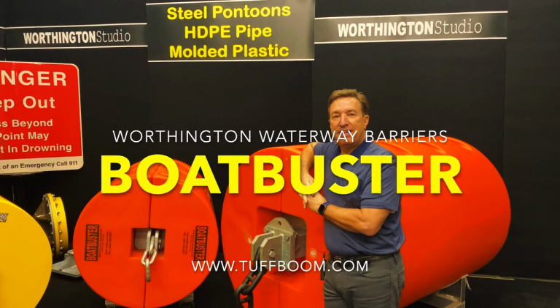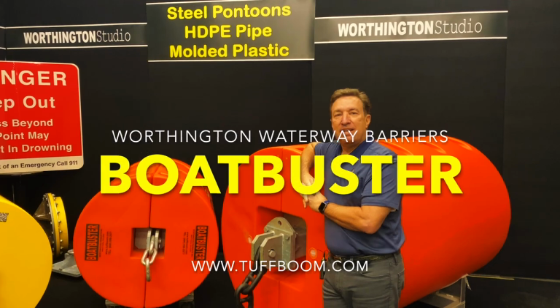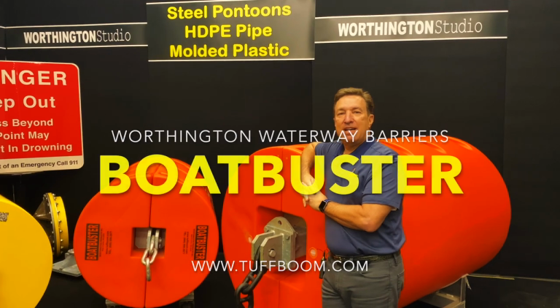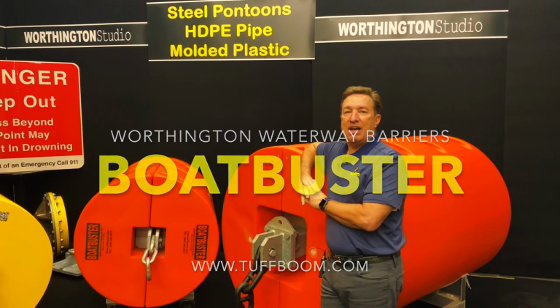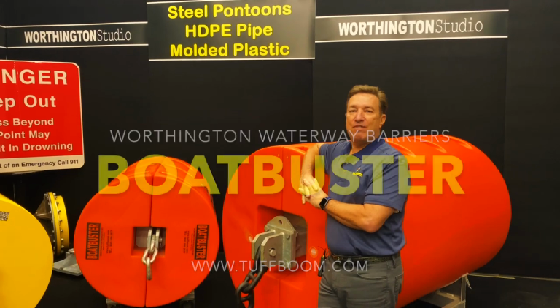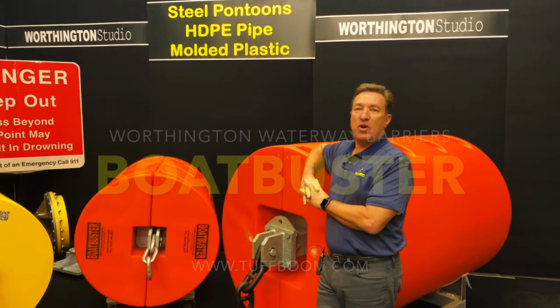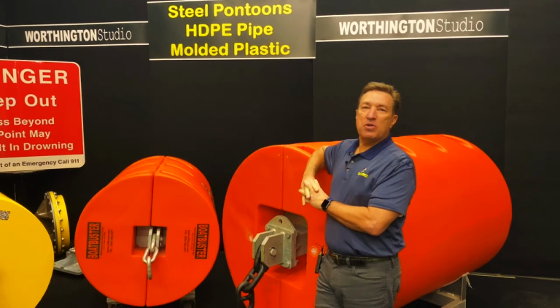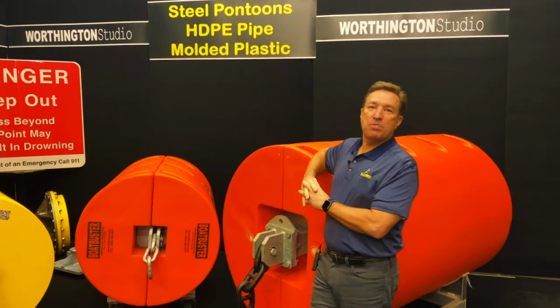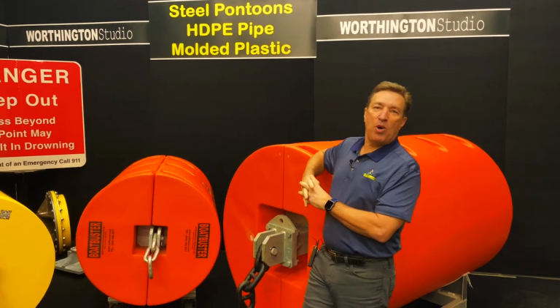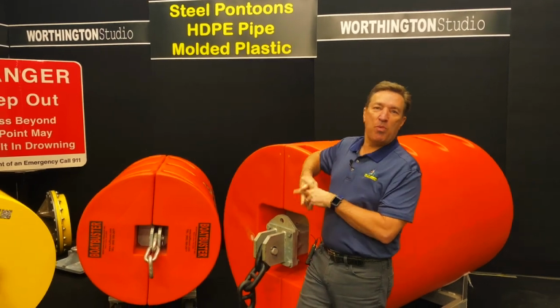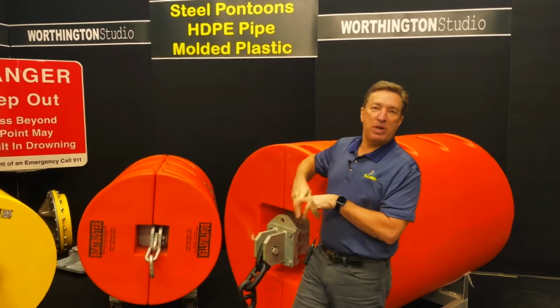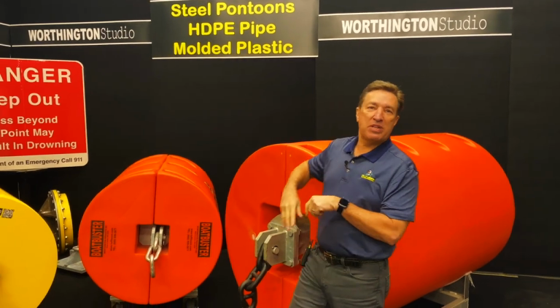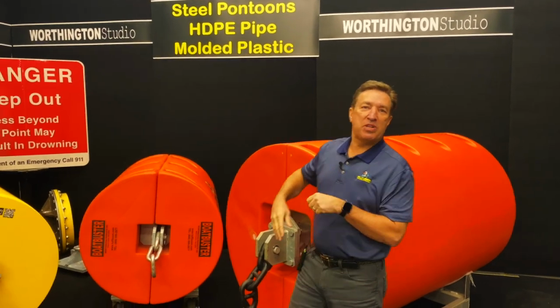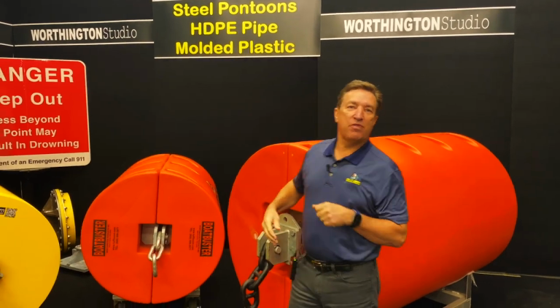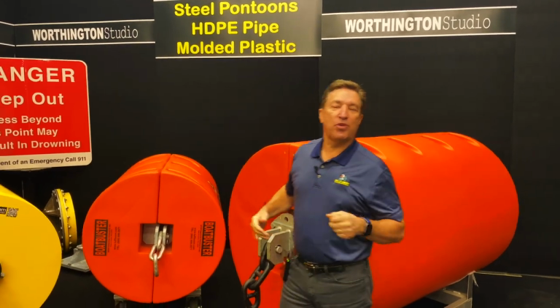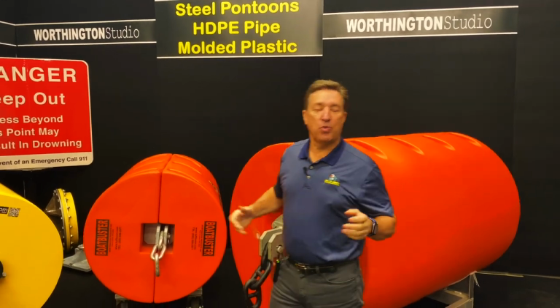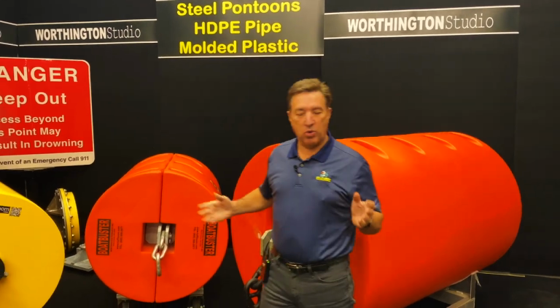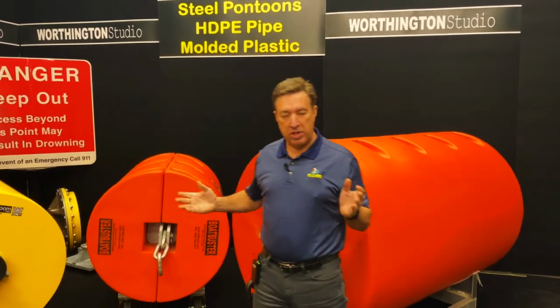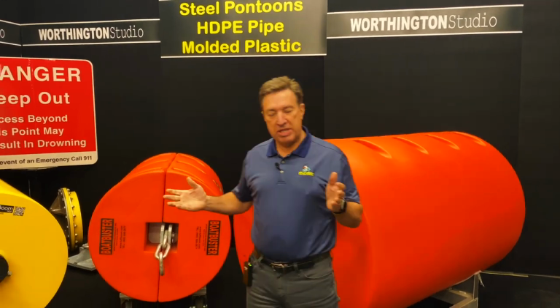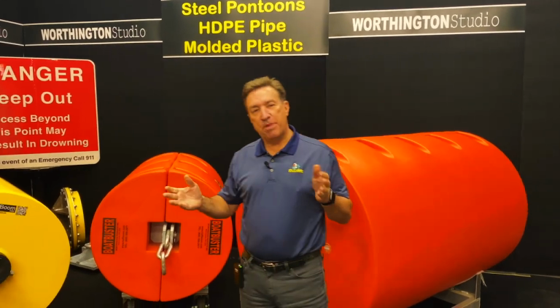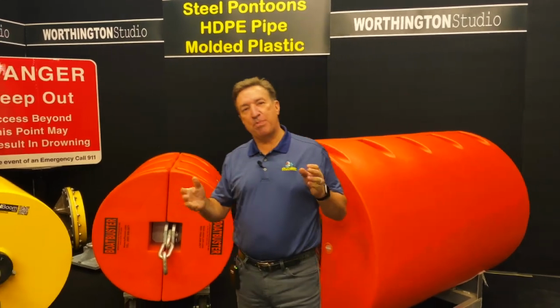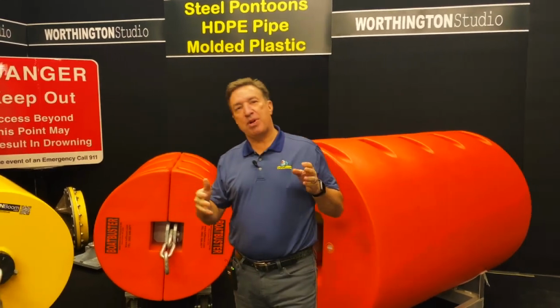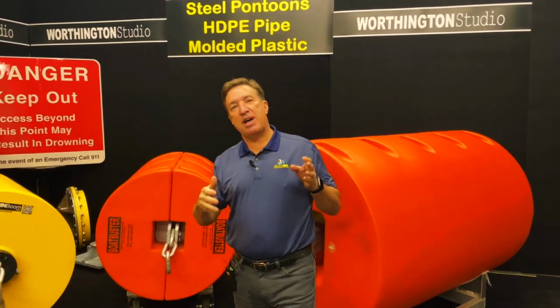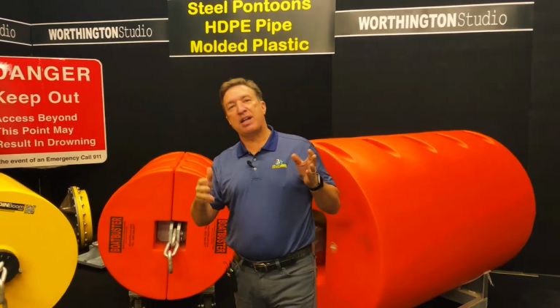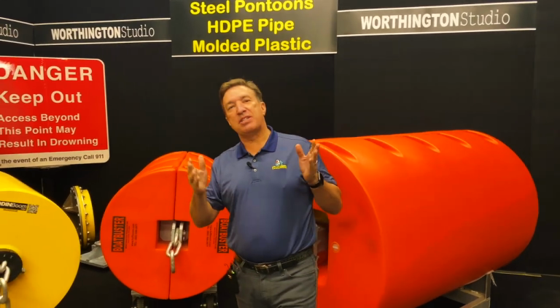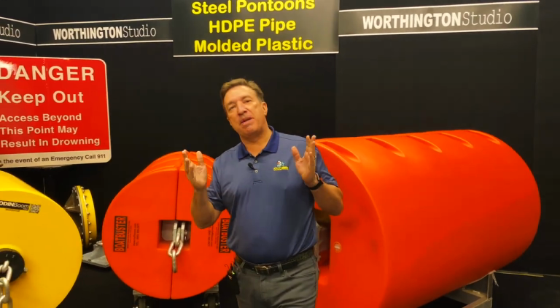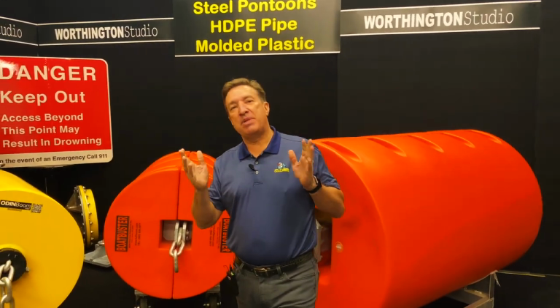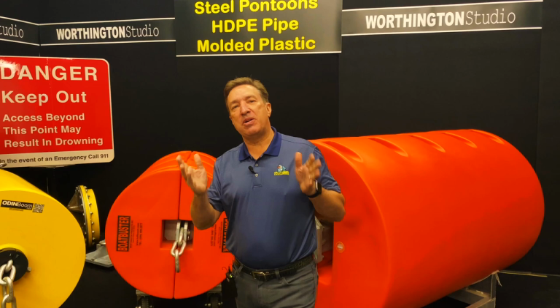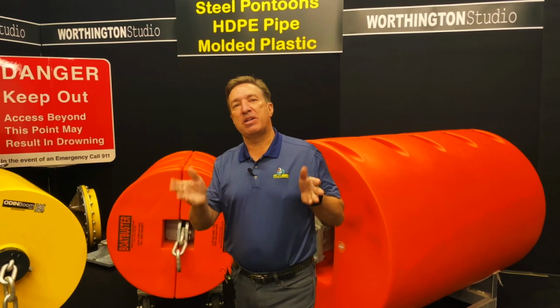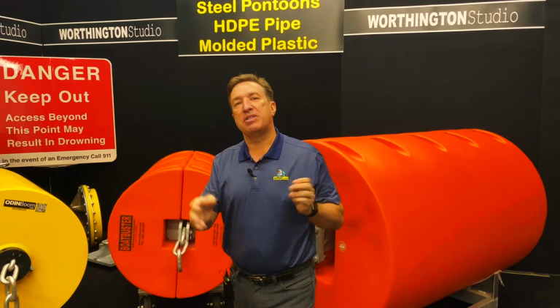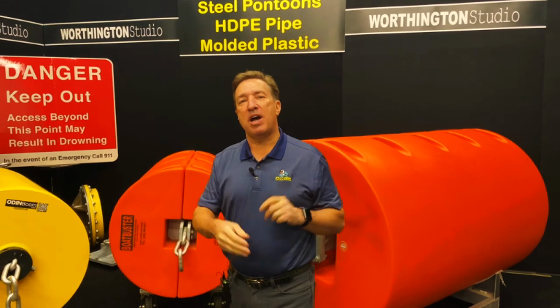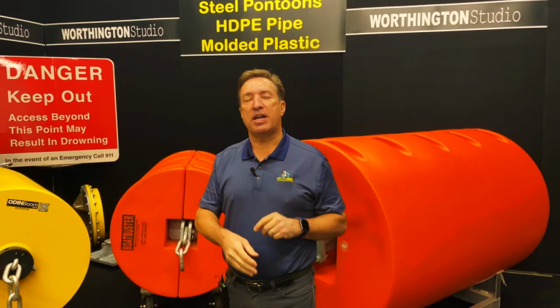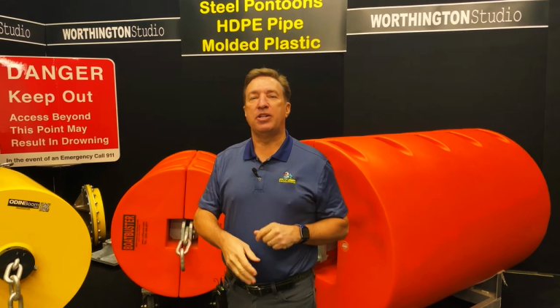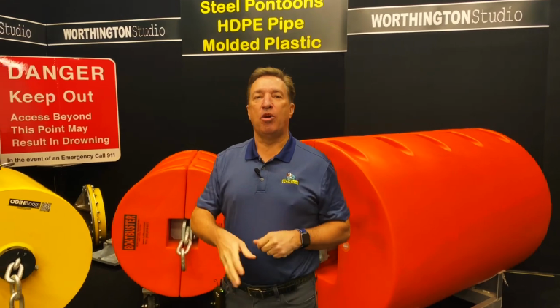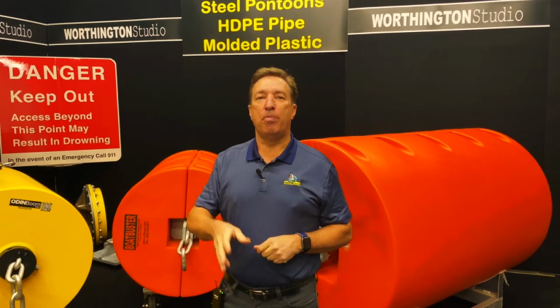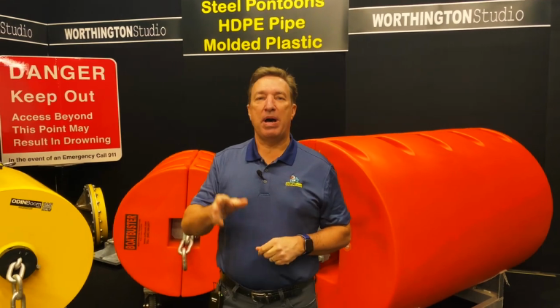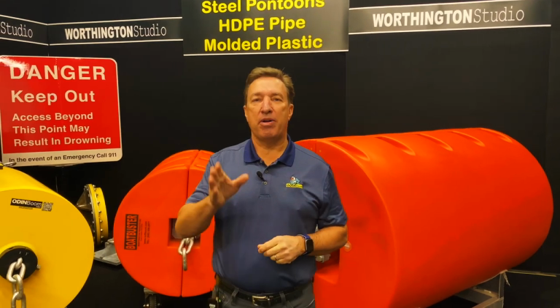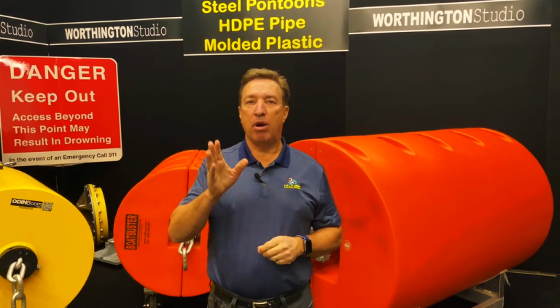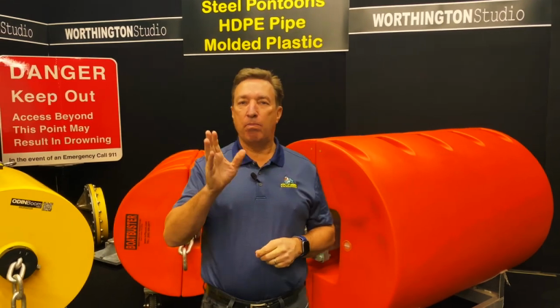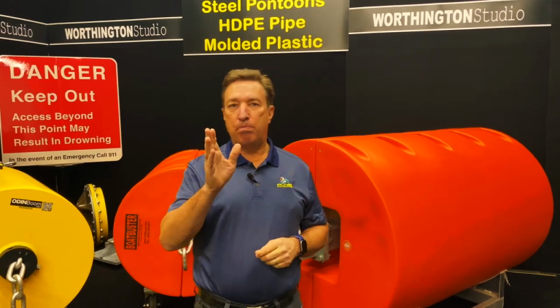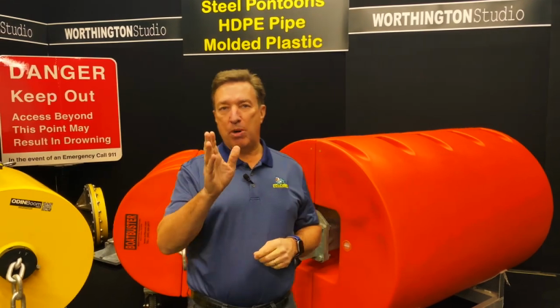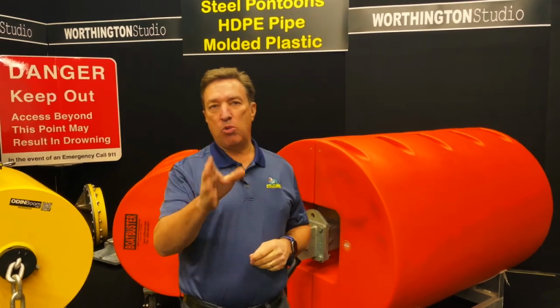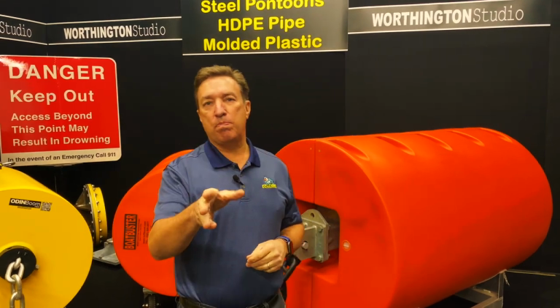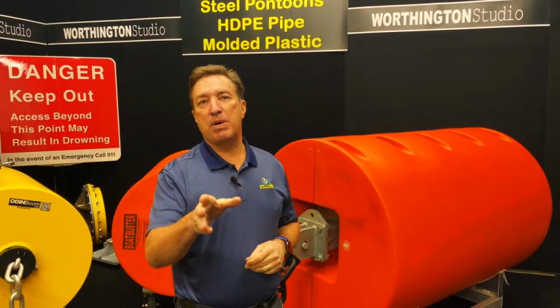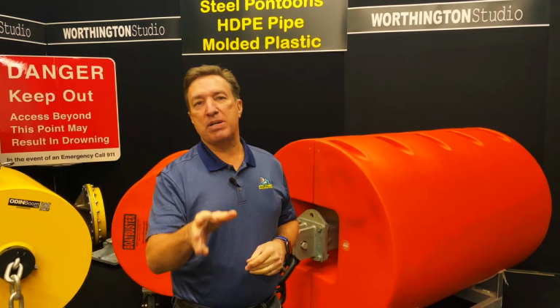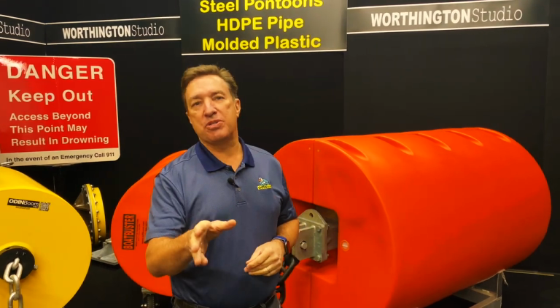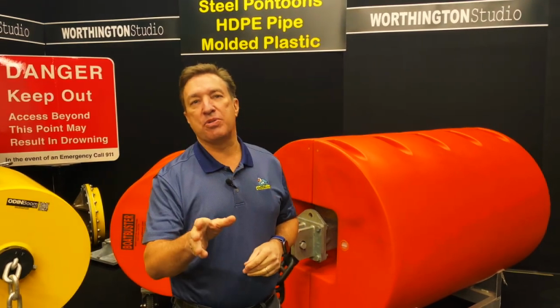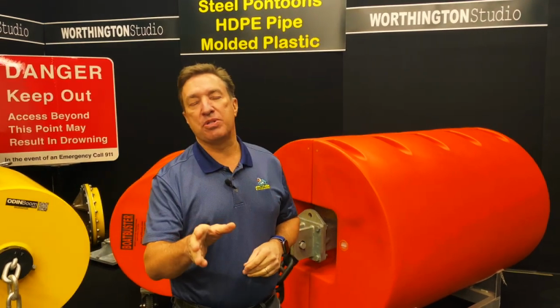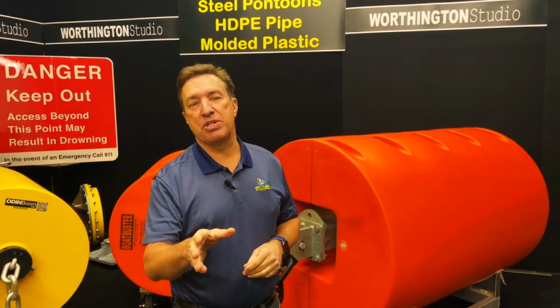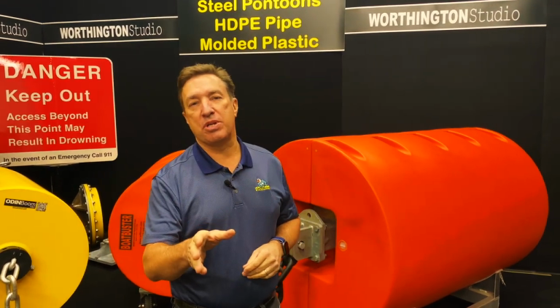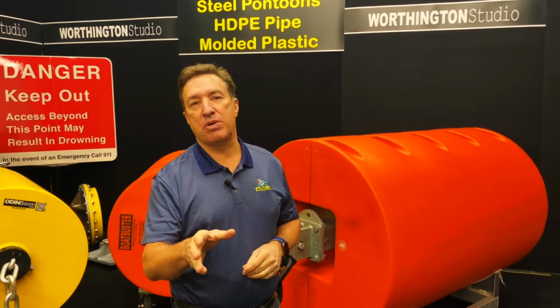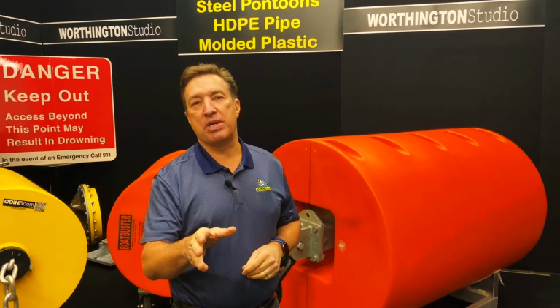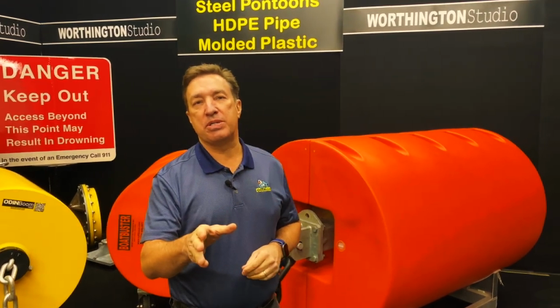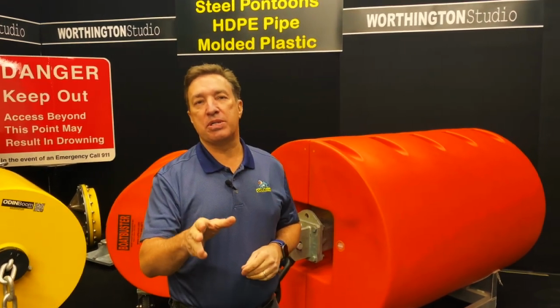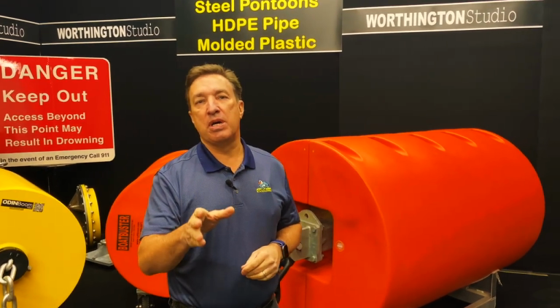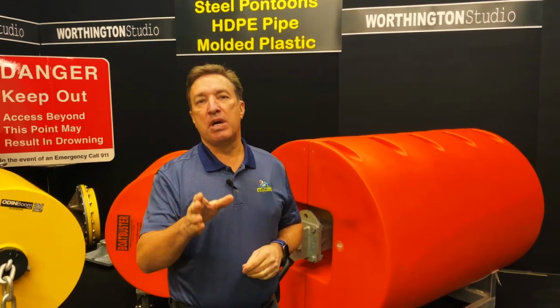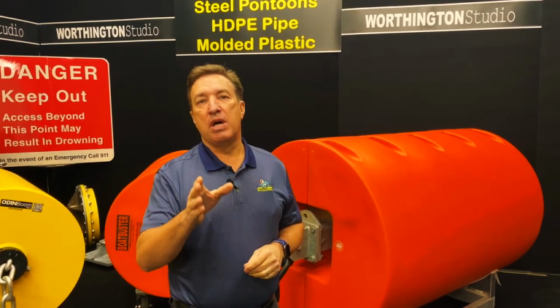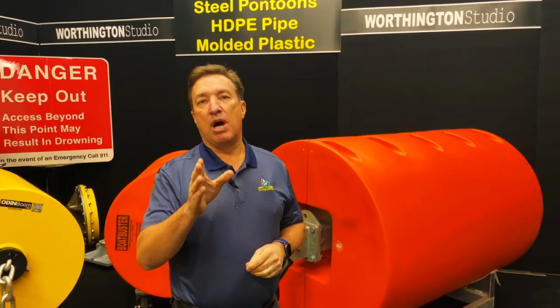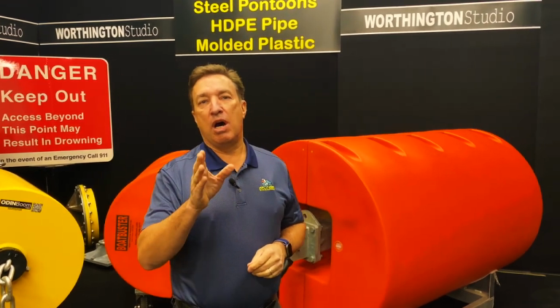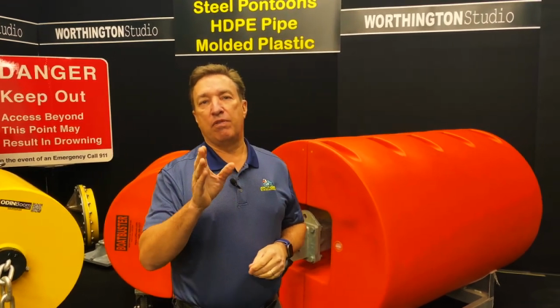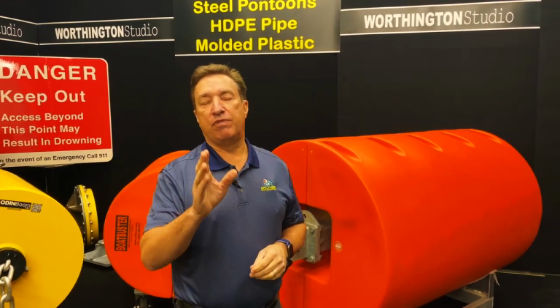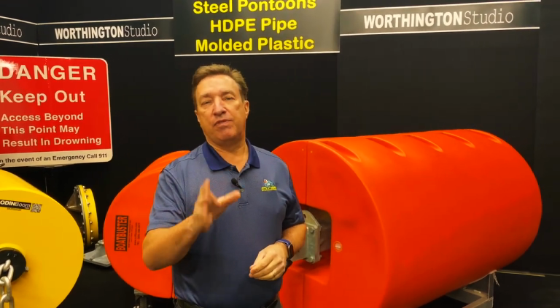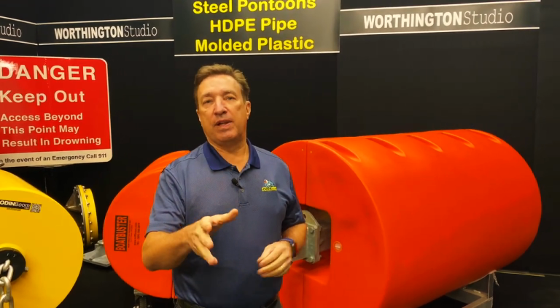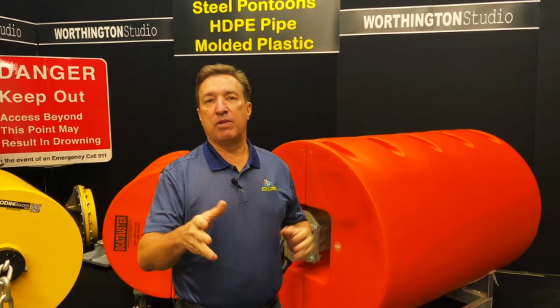Hi folks, Paul Meeks here for Worthington Products. I'm here to talk to you about our Boat Buster series of floats.